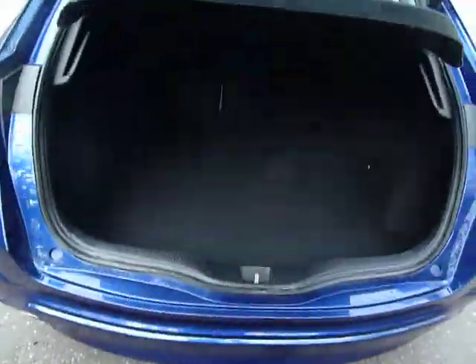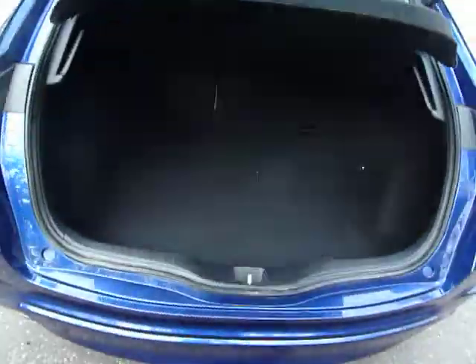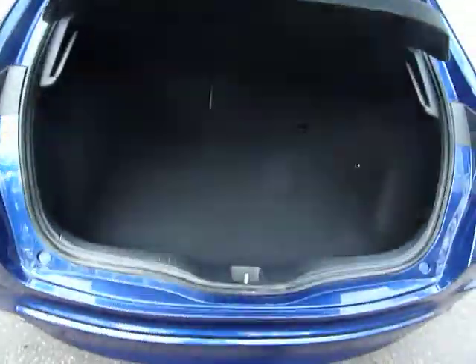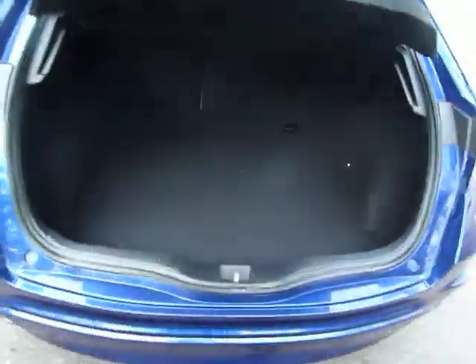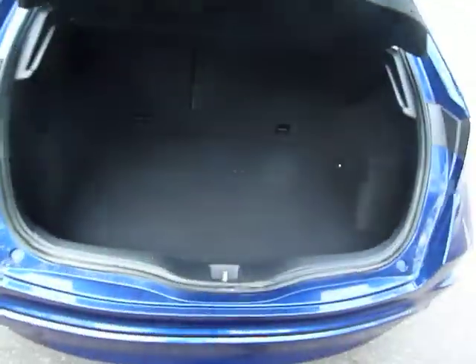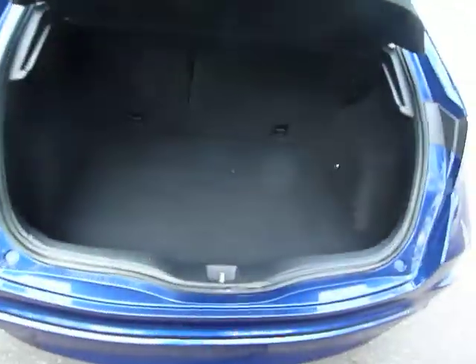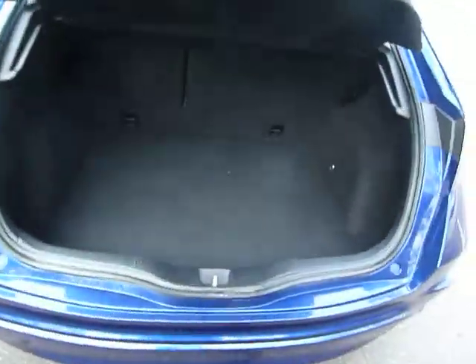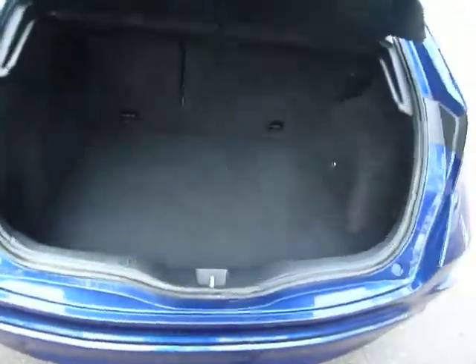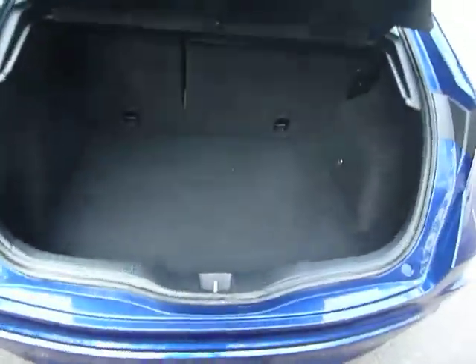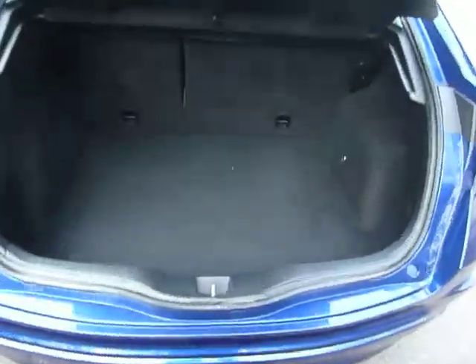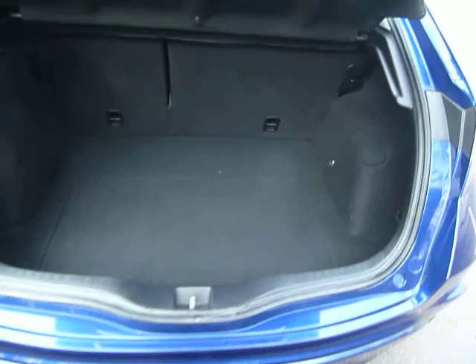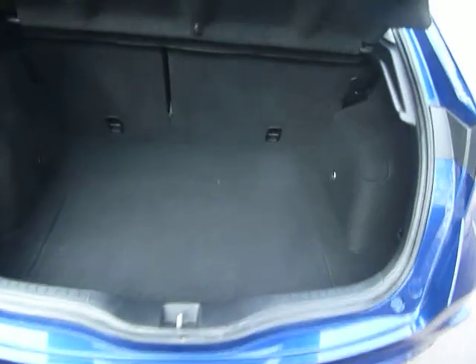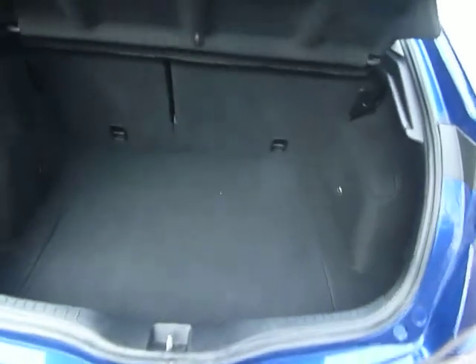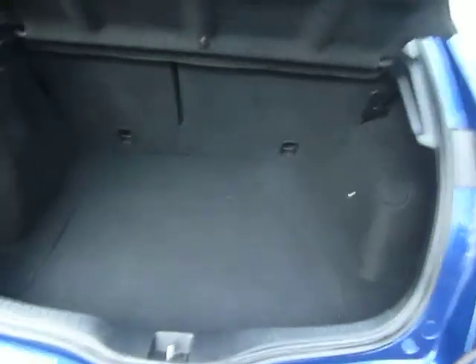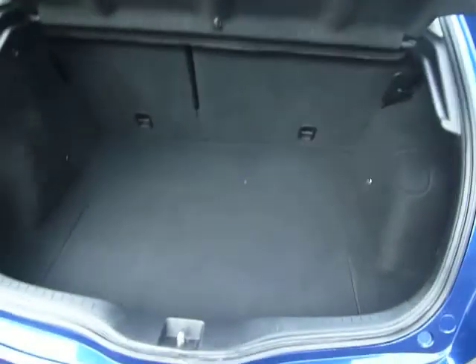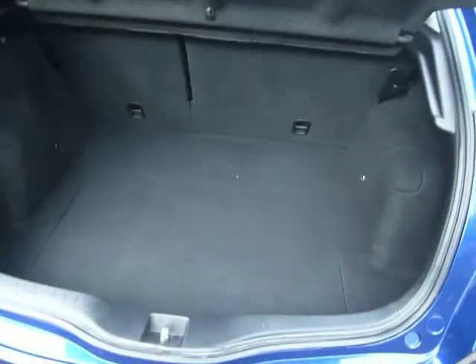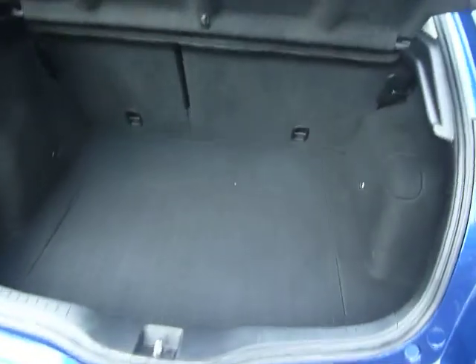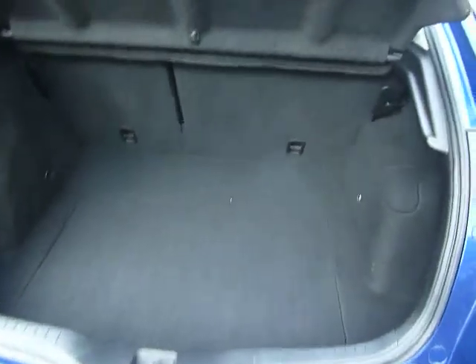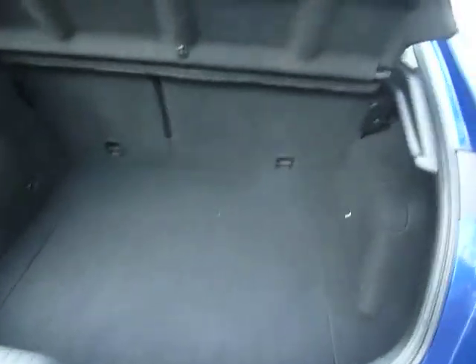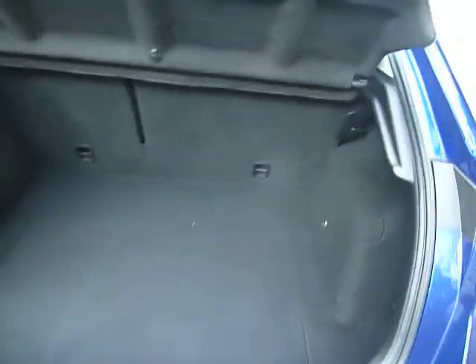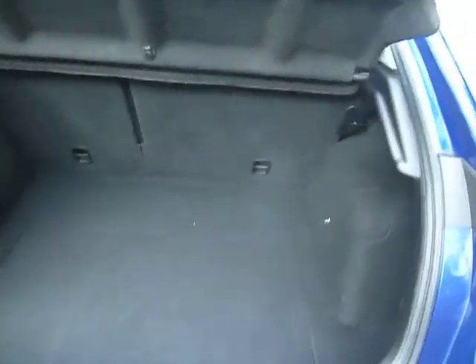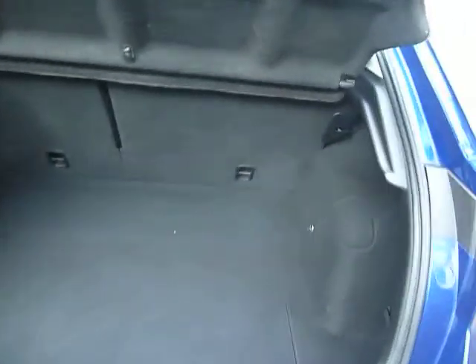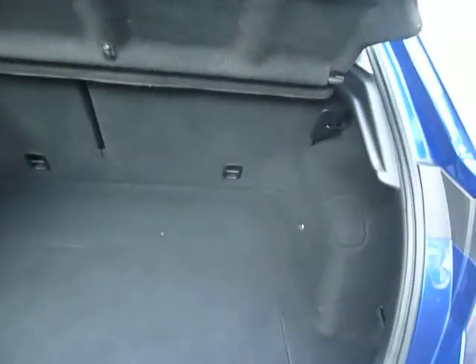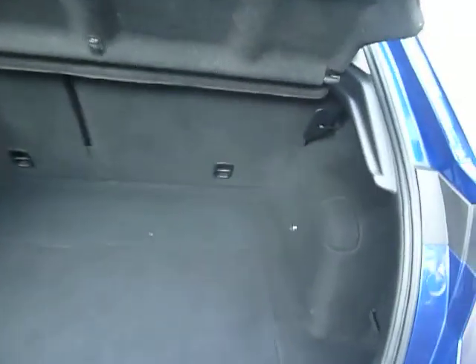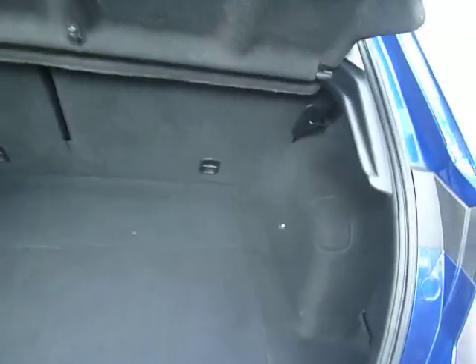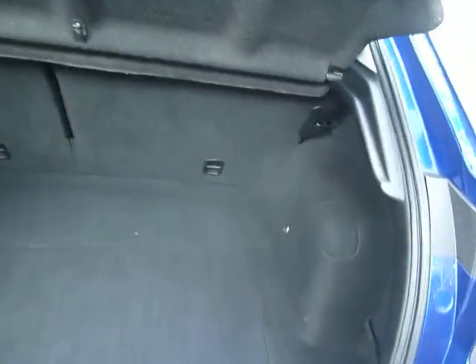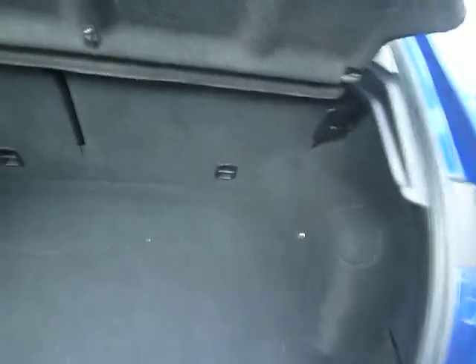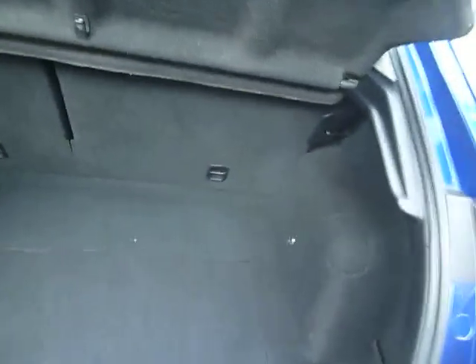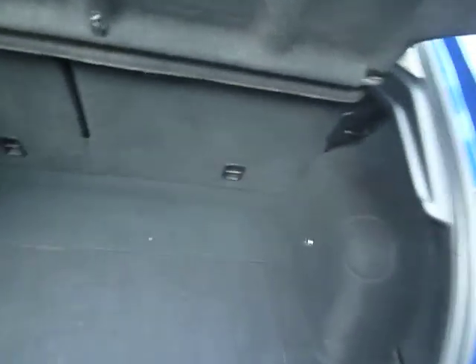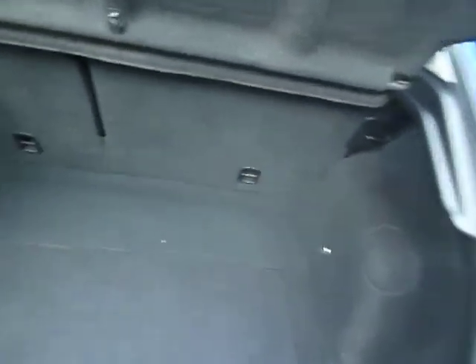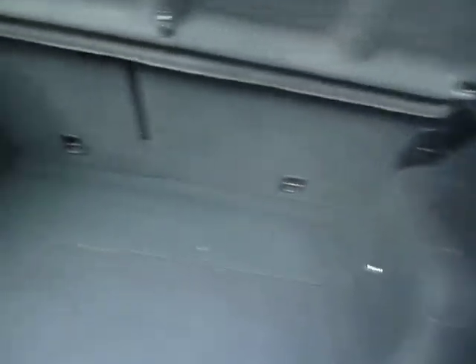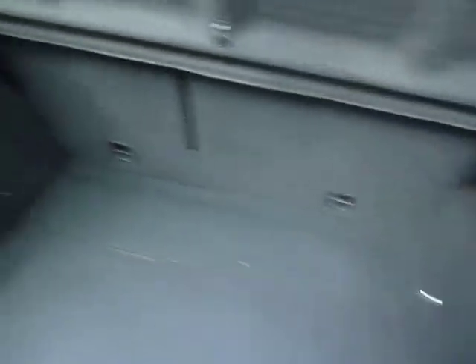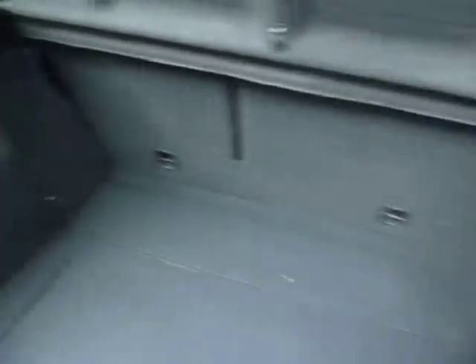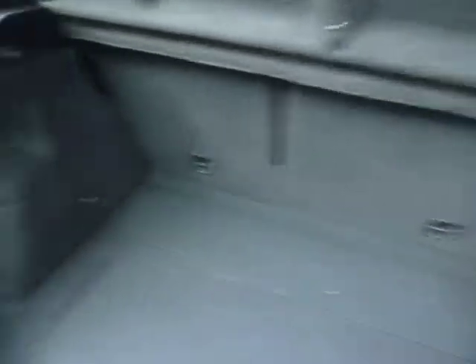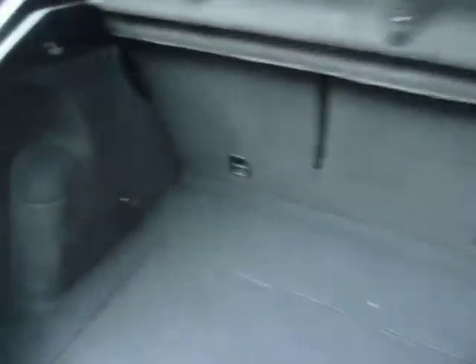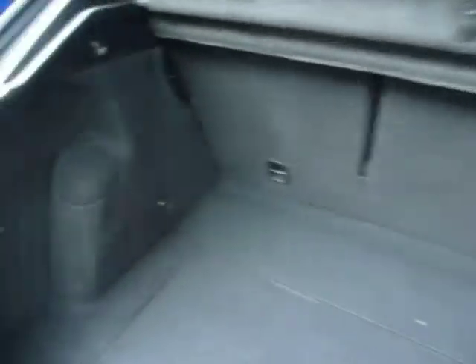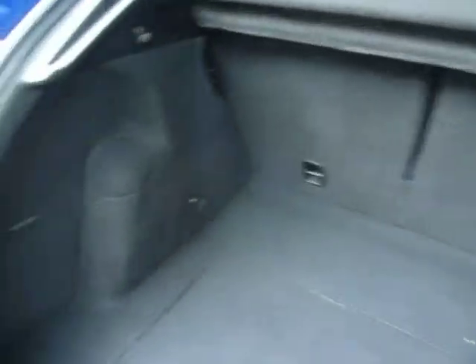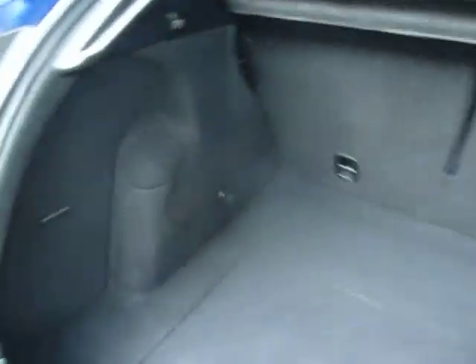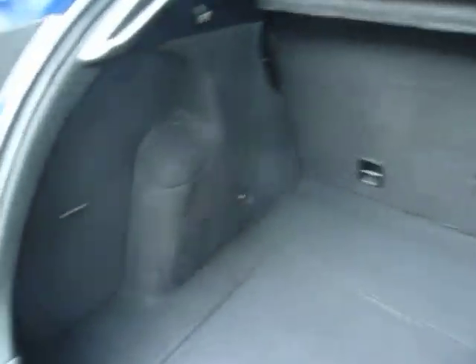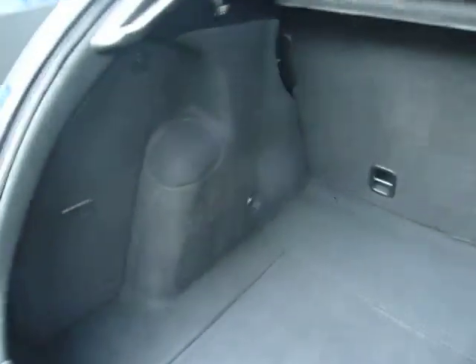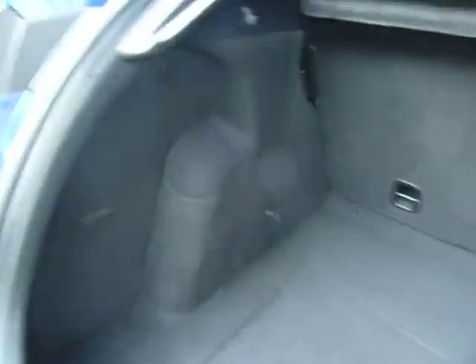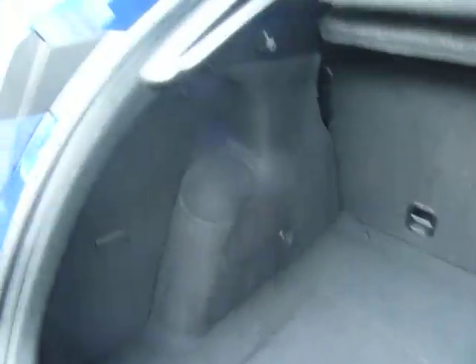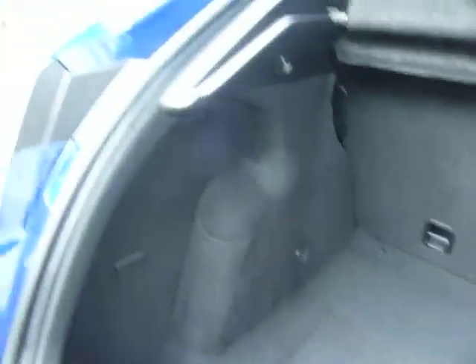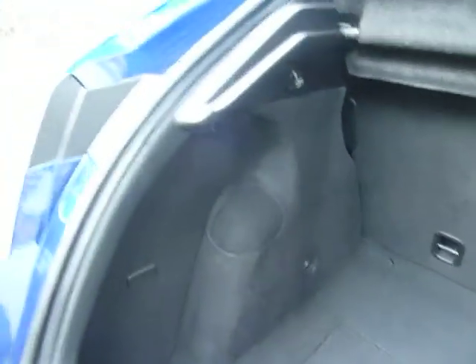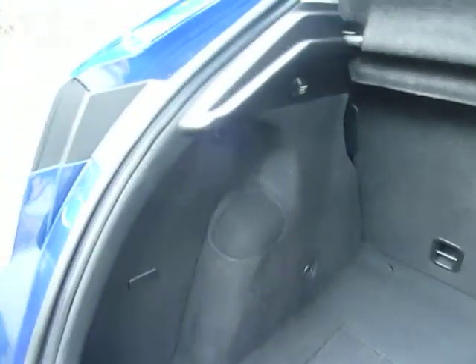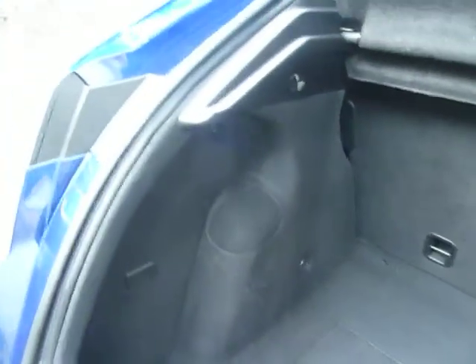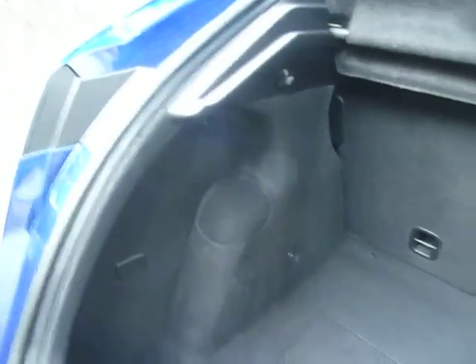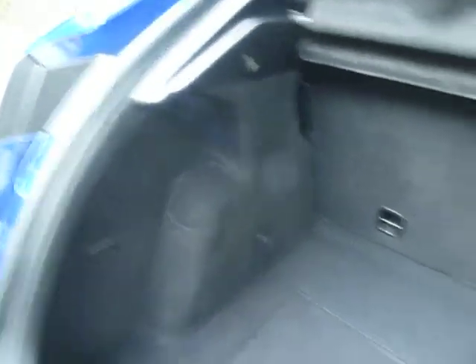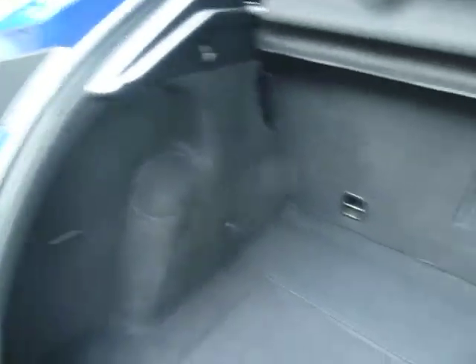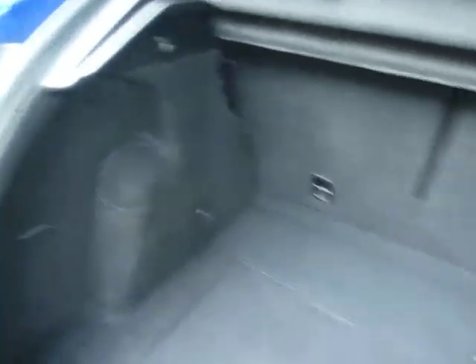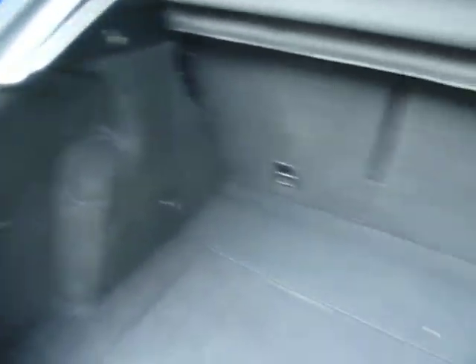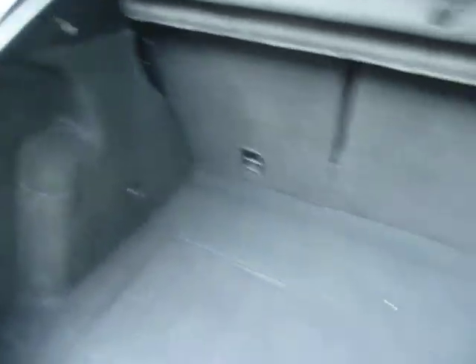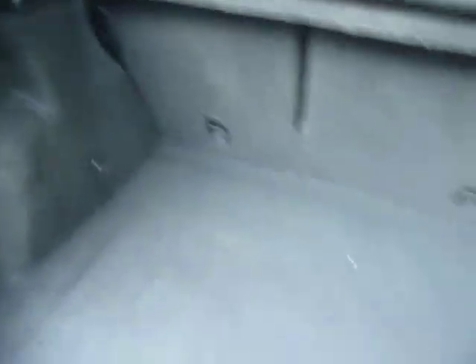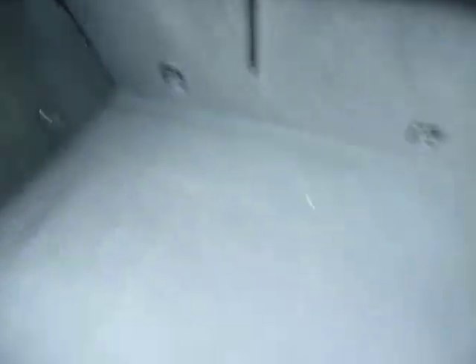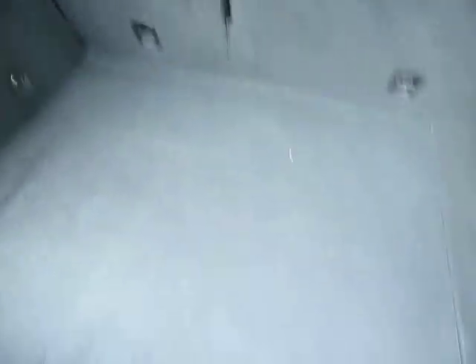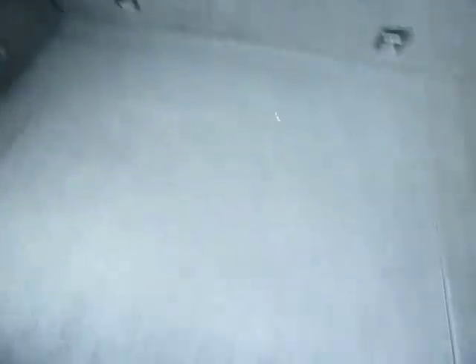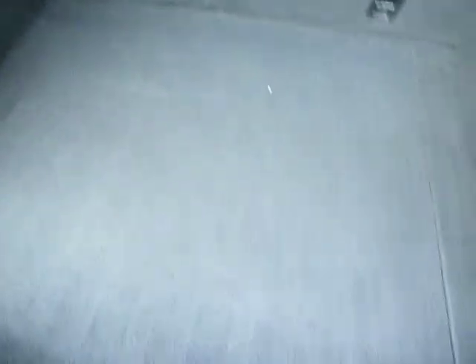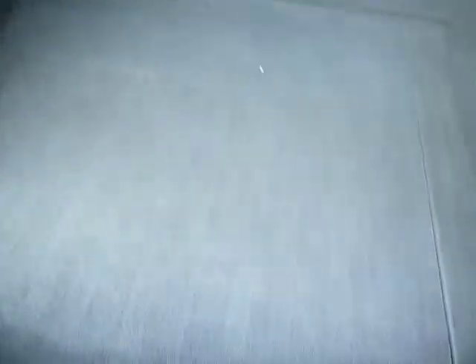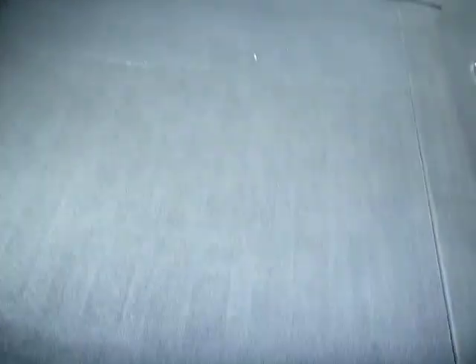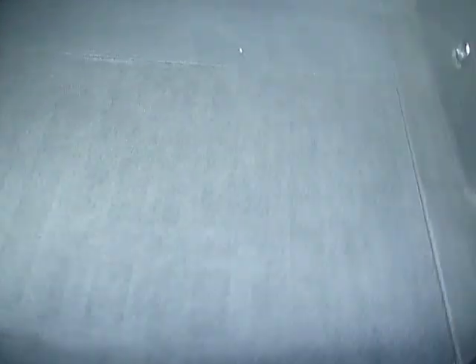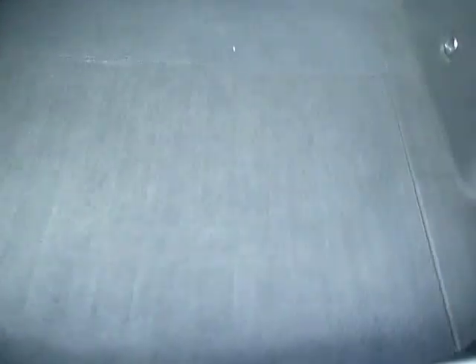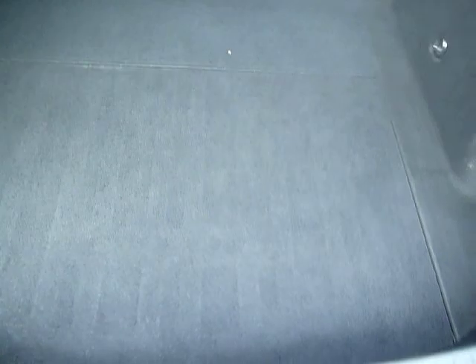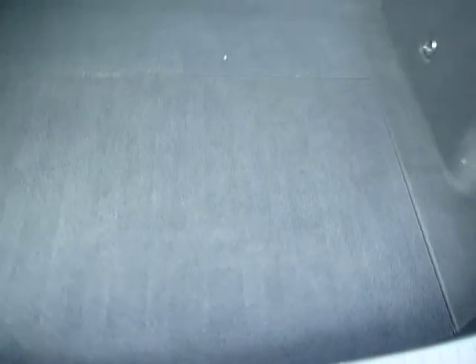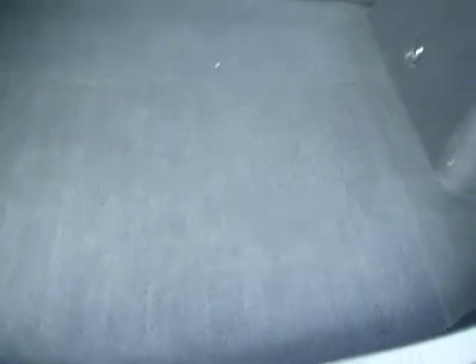Into the back of the car — a very large boot here in the Civic, with another power point just at the back and extra space underneath.